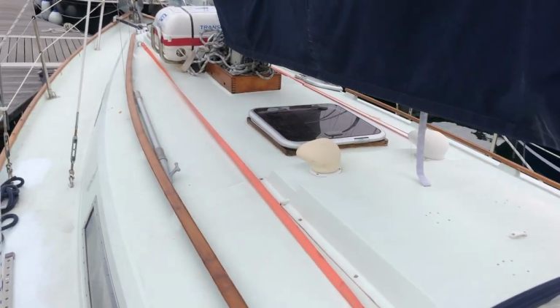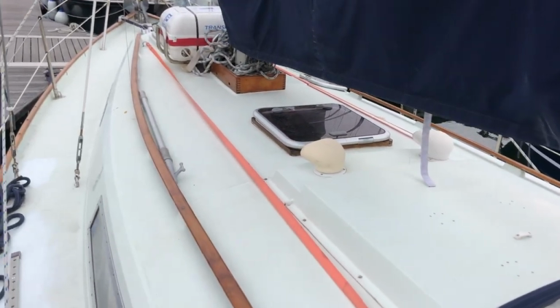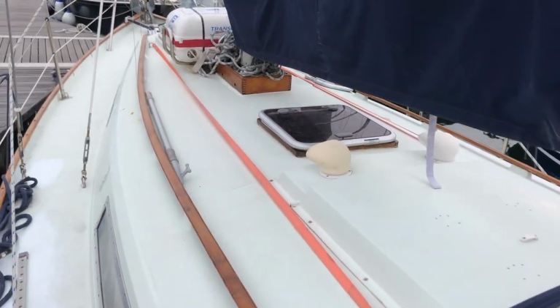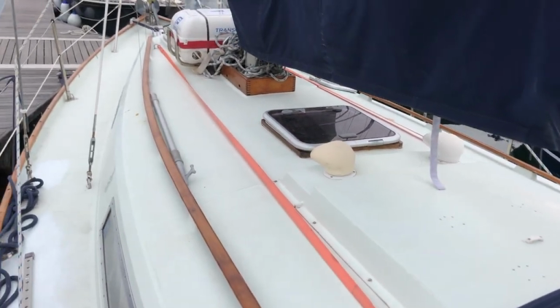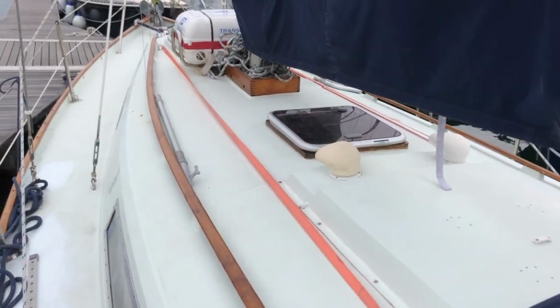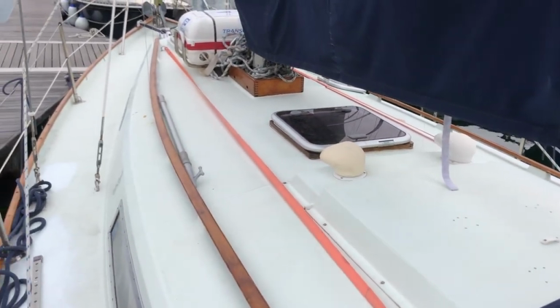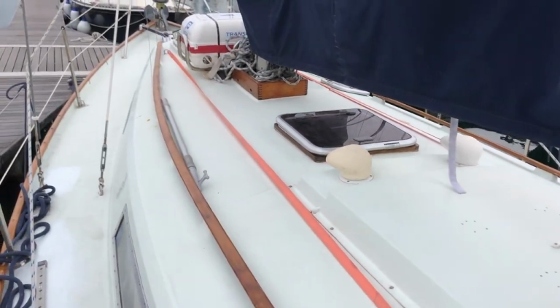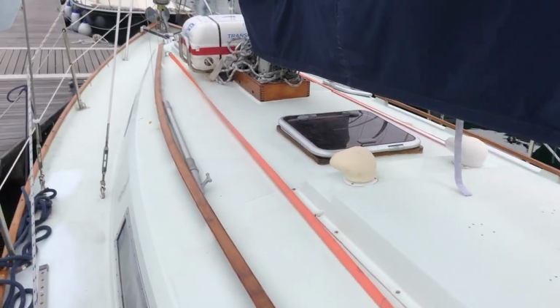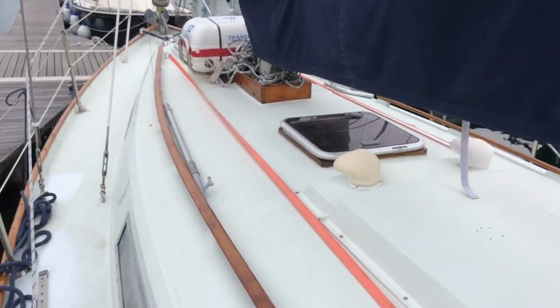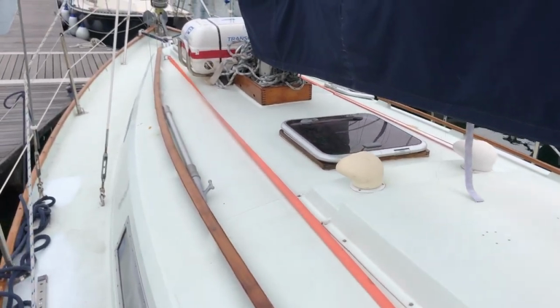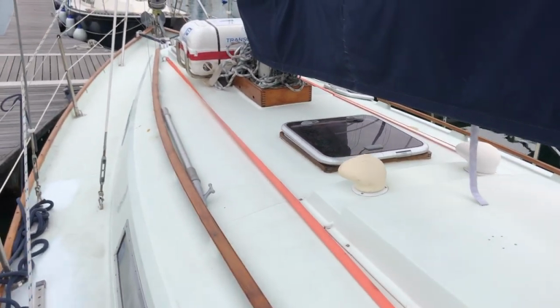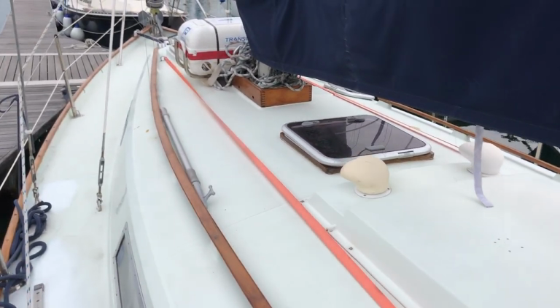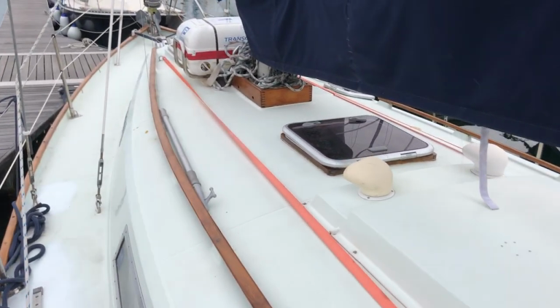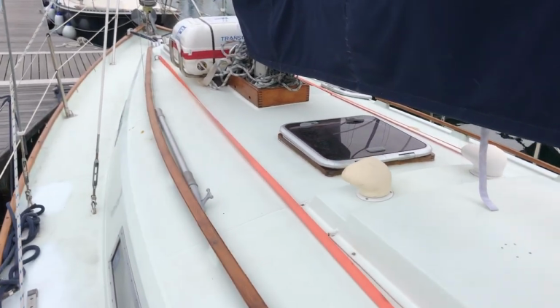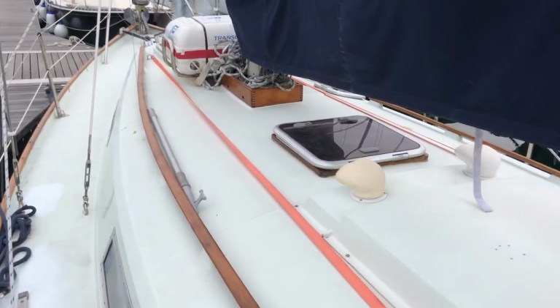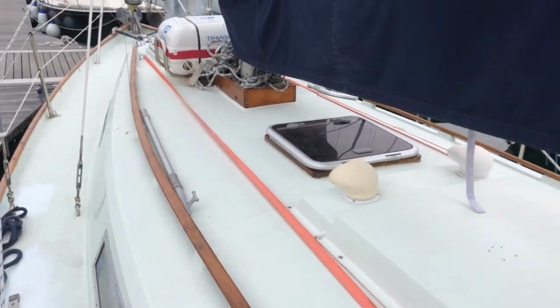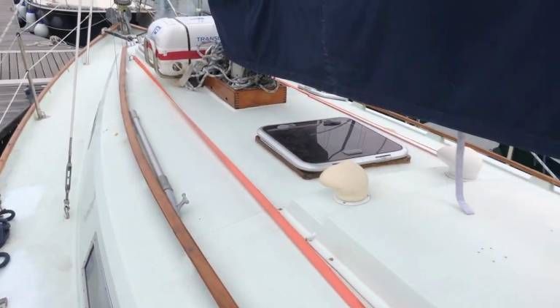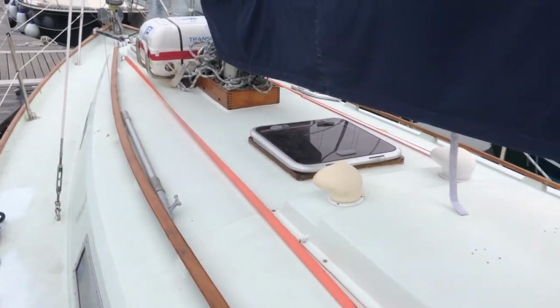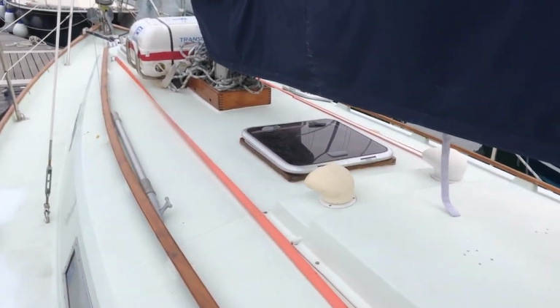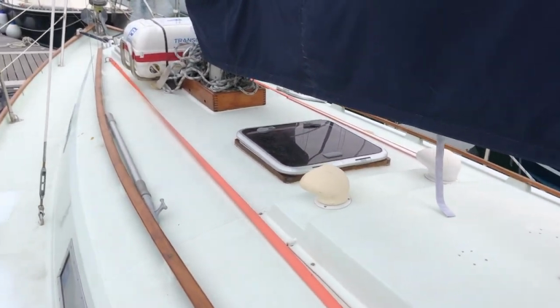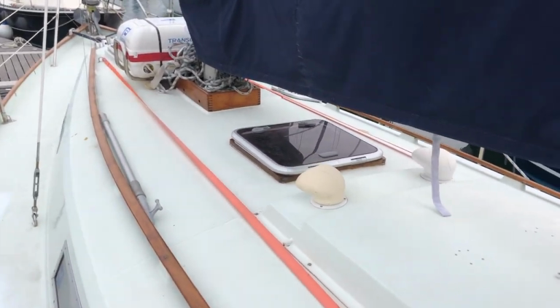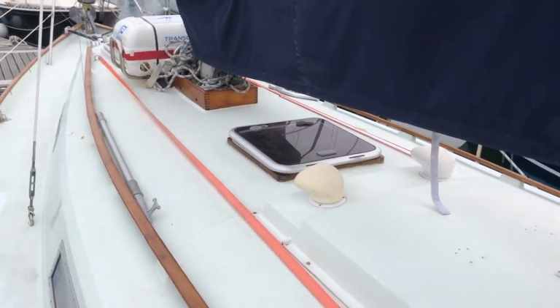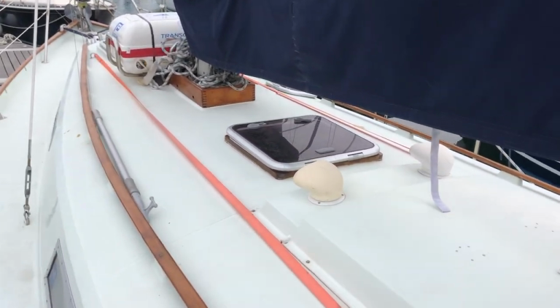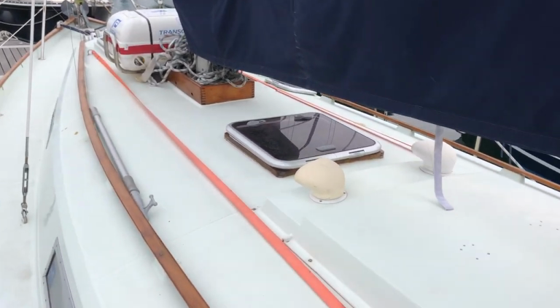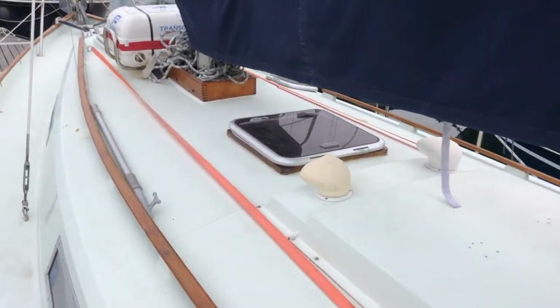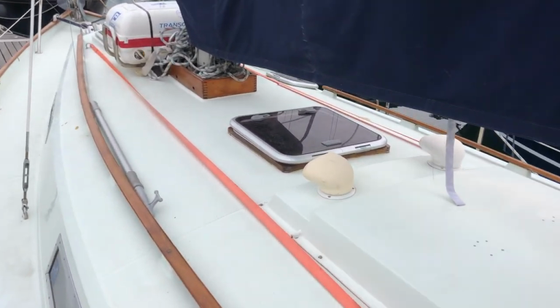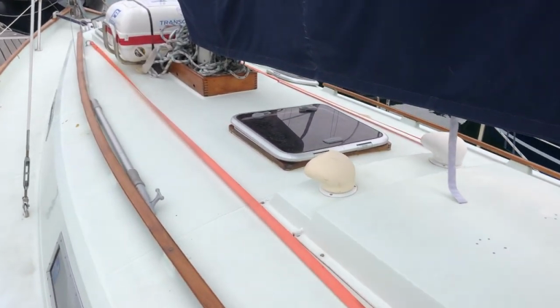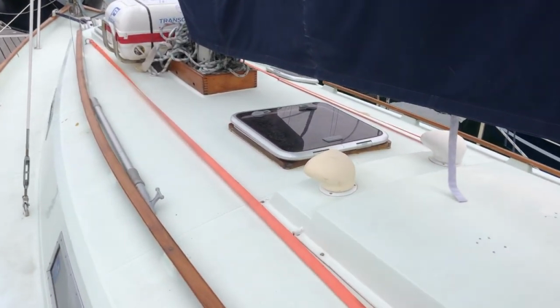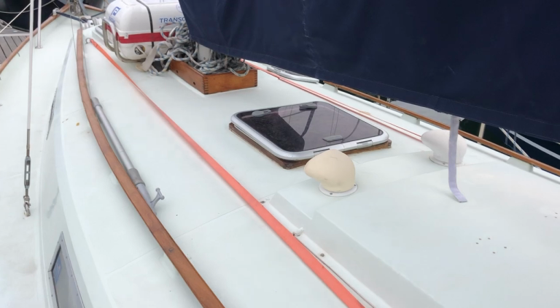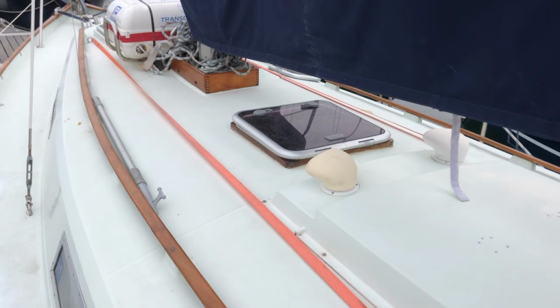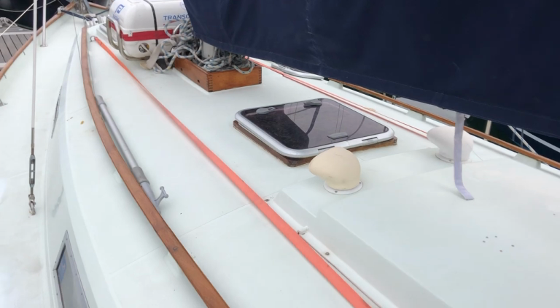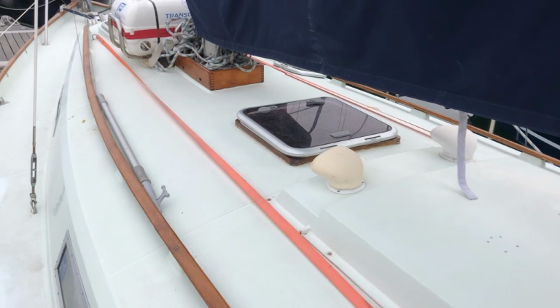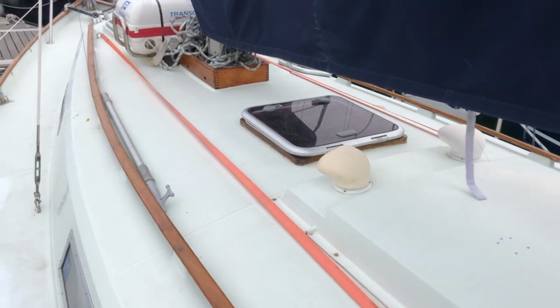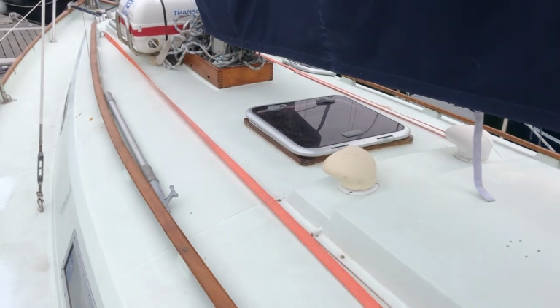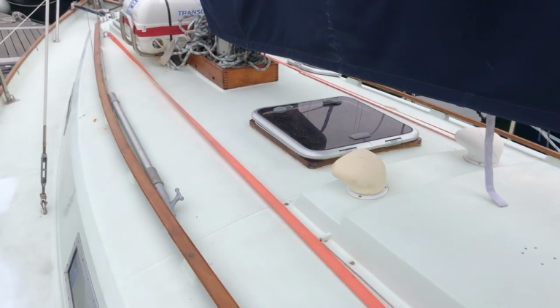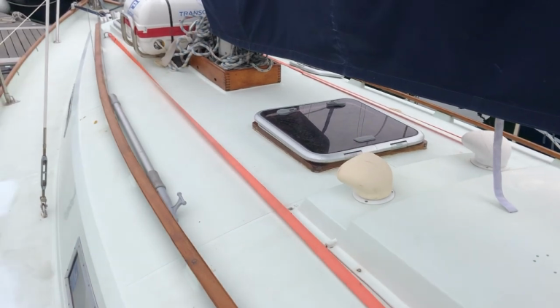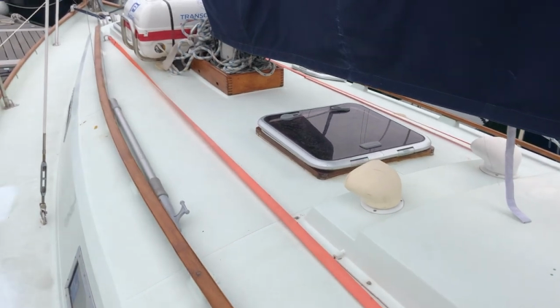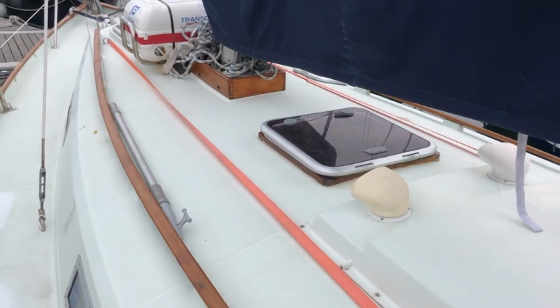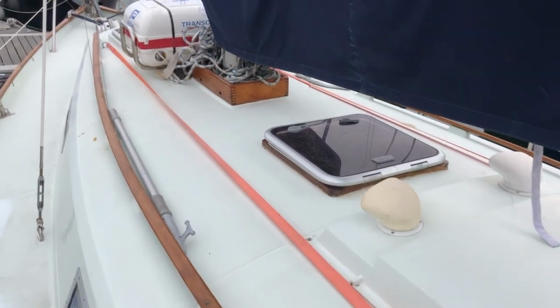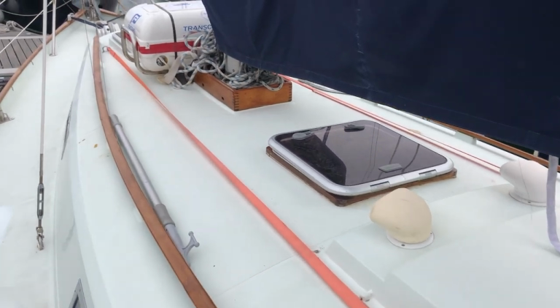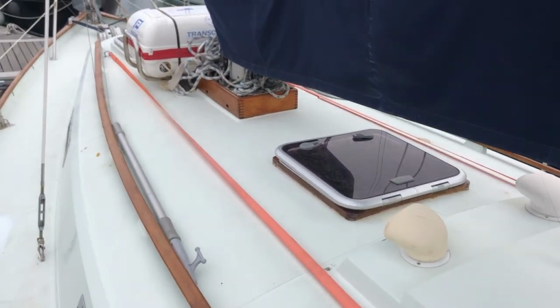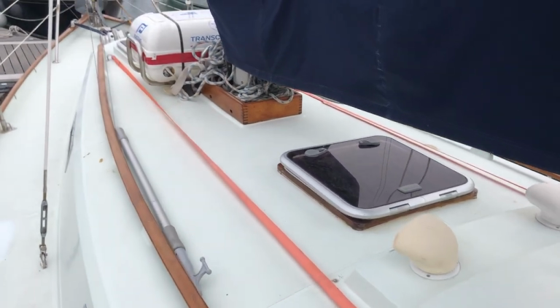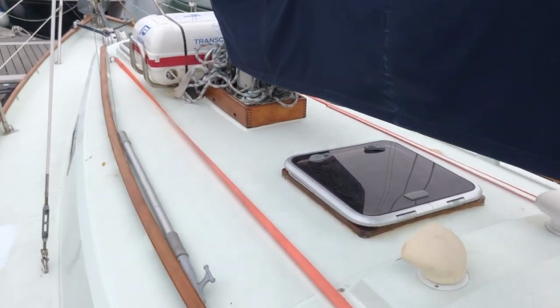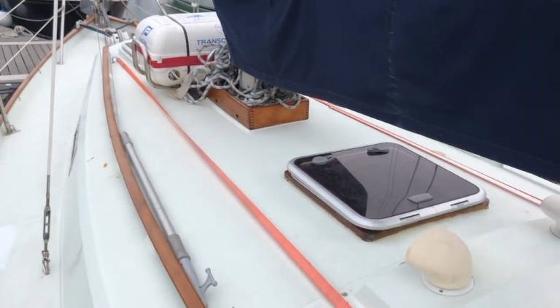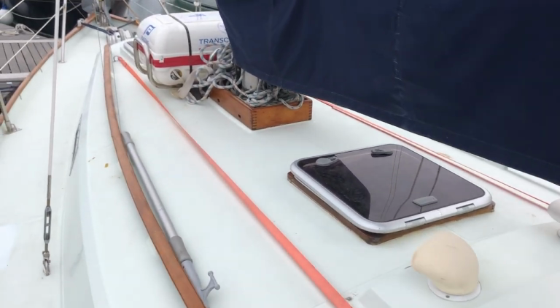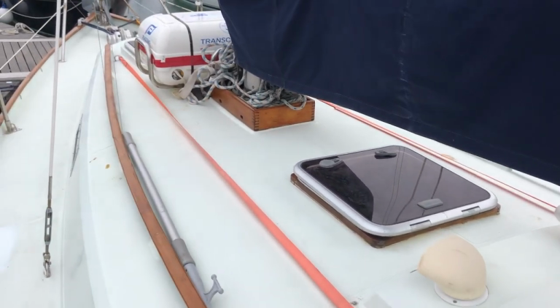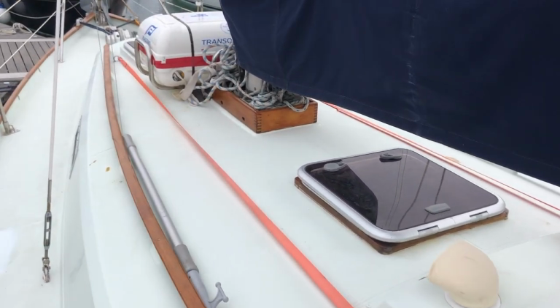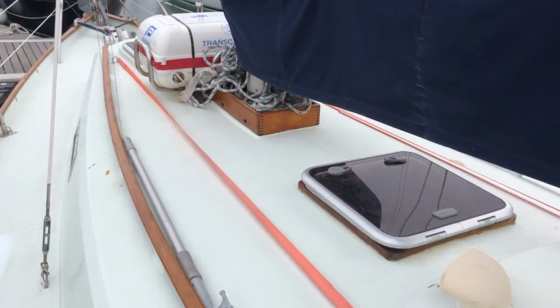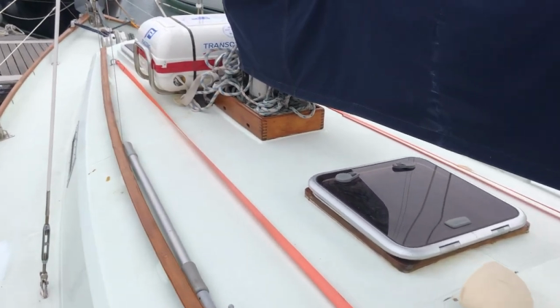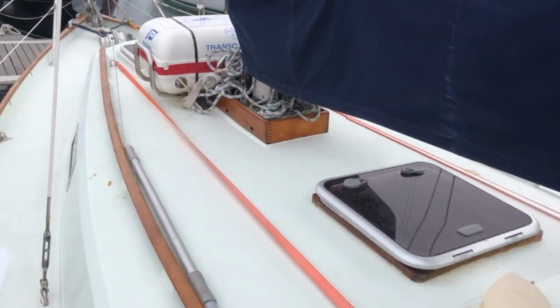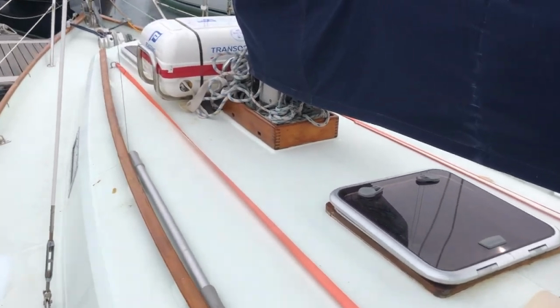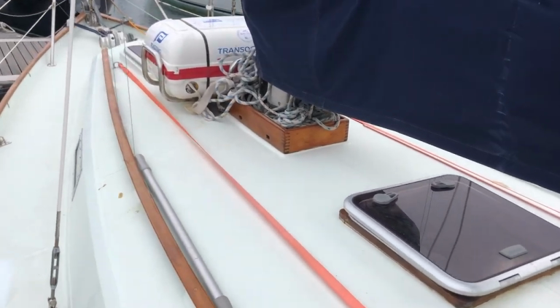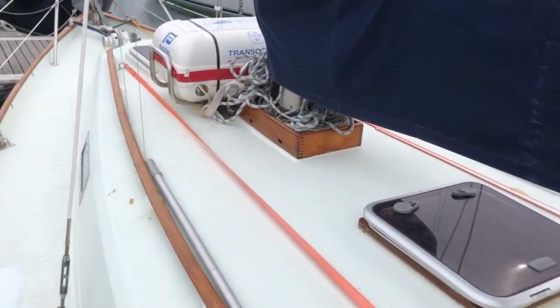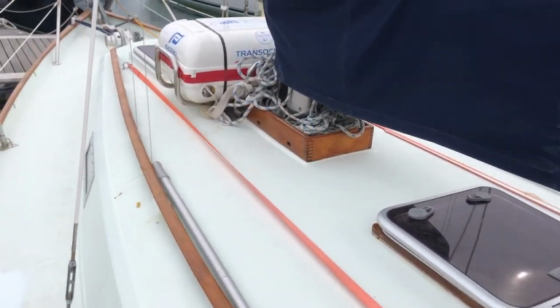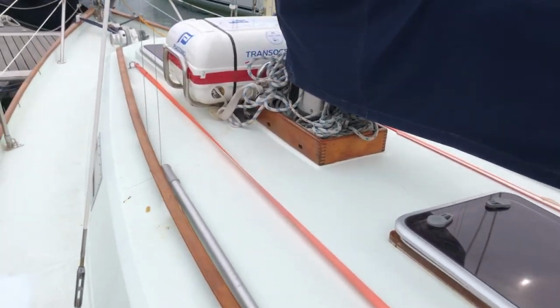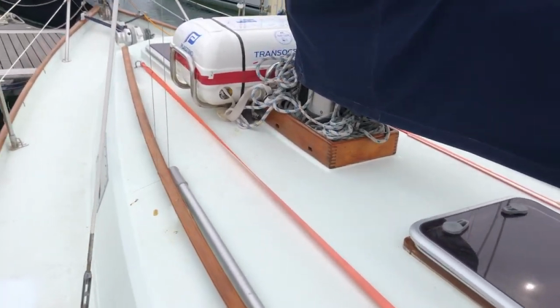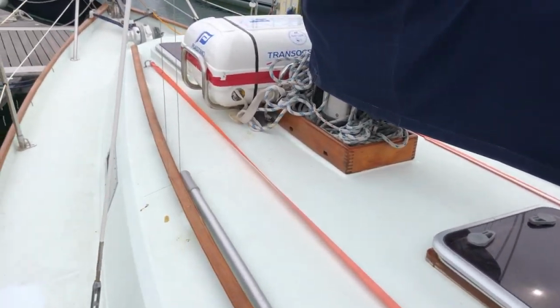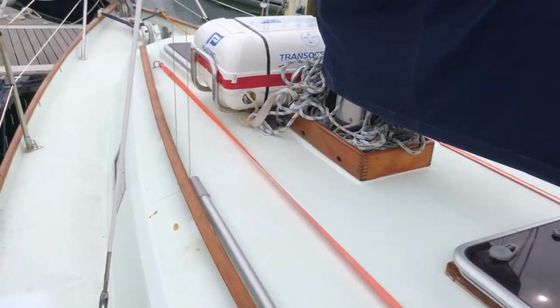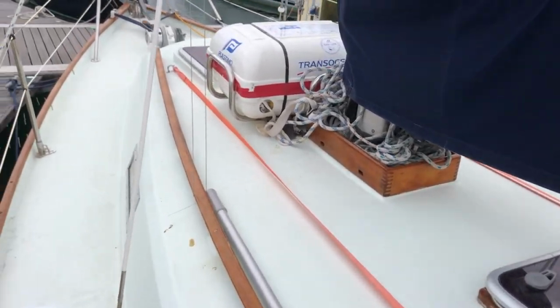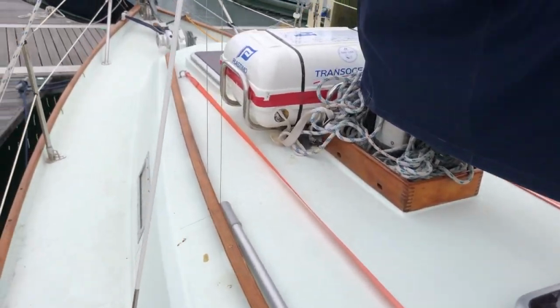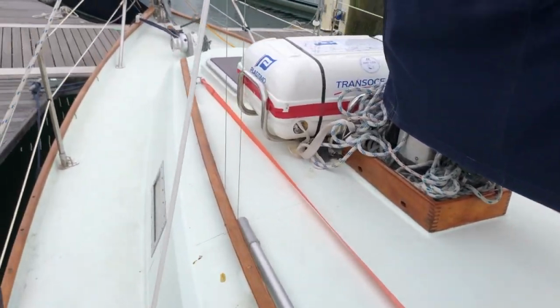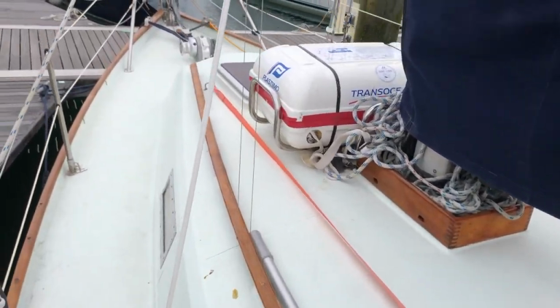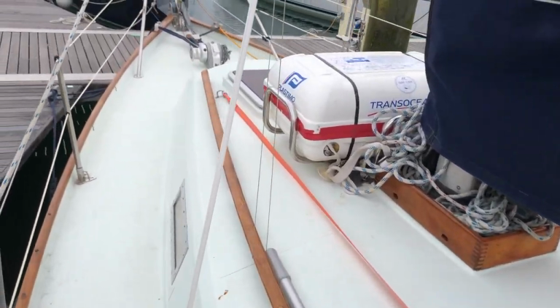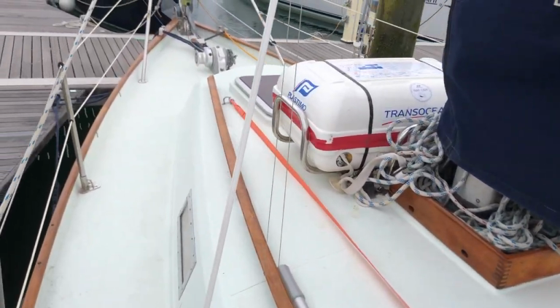So this is a Helmatic 30. I'm Sam from Boat Shed. If you'd like more information on this boat, please go to www.boatshedportsmouth.com. Many thanks indeed.